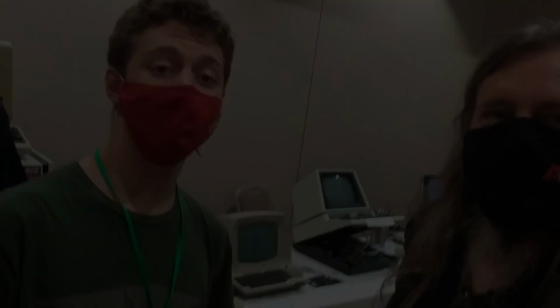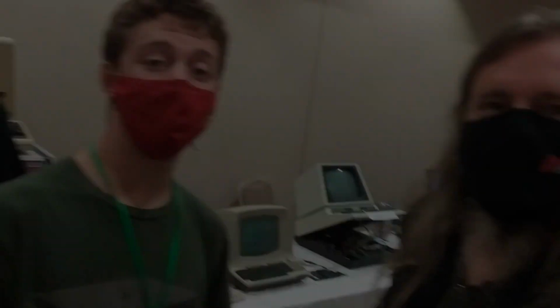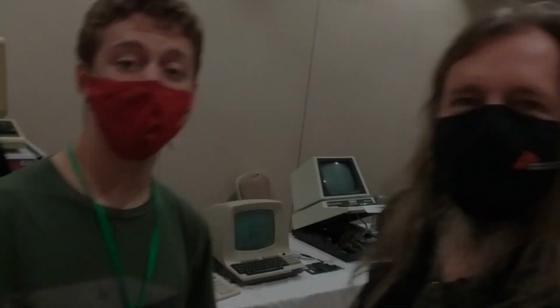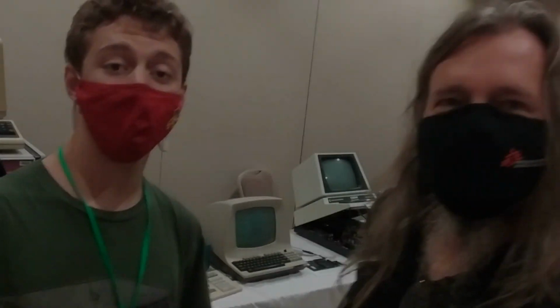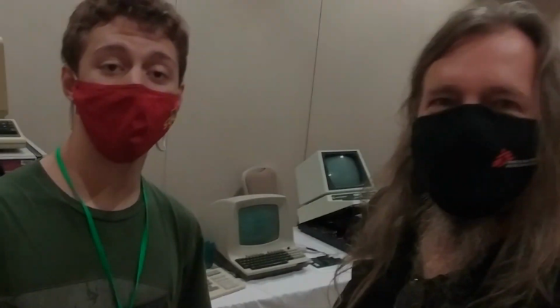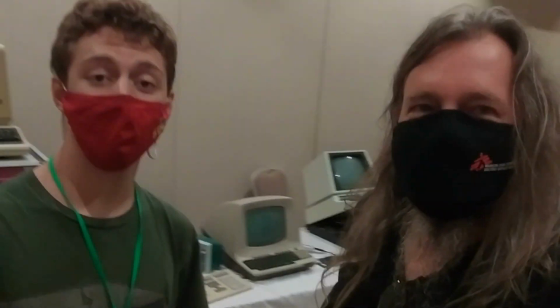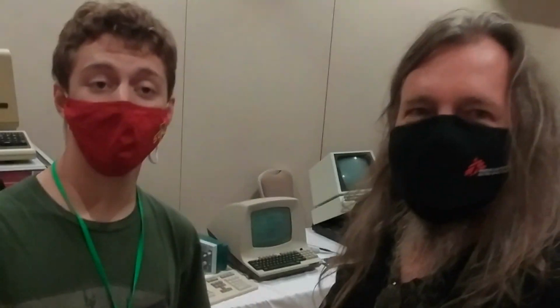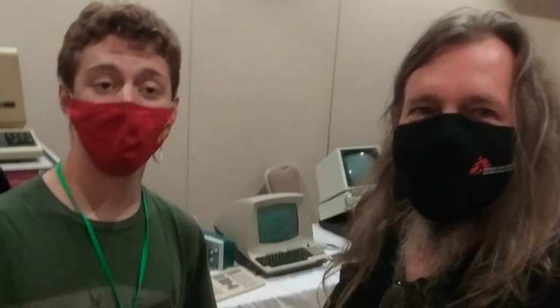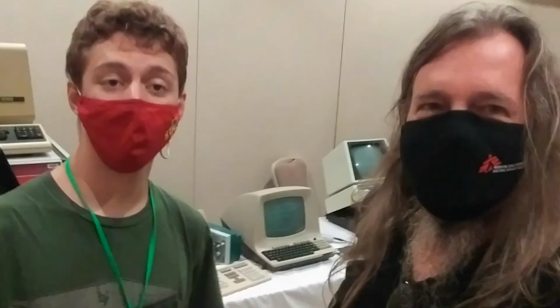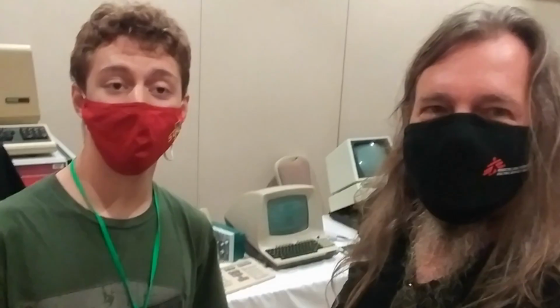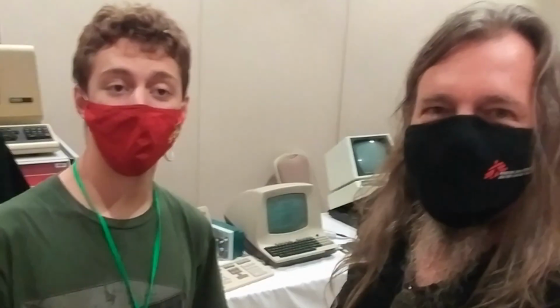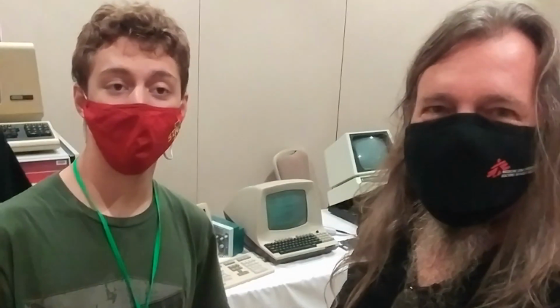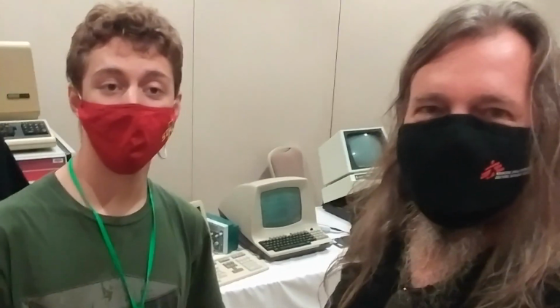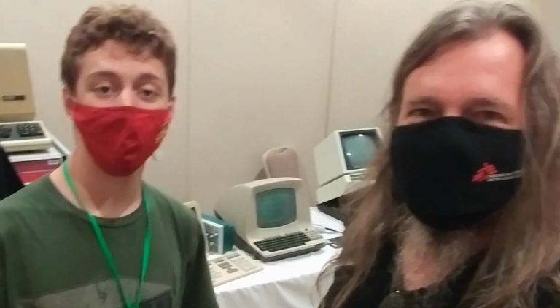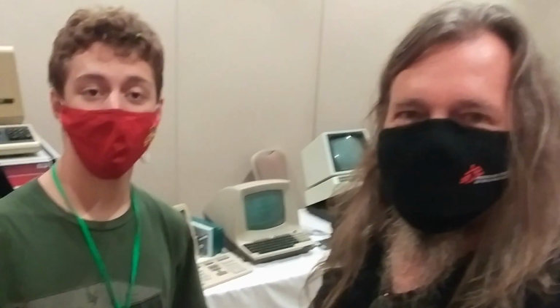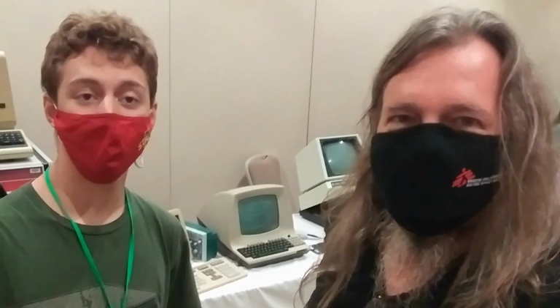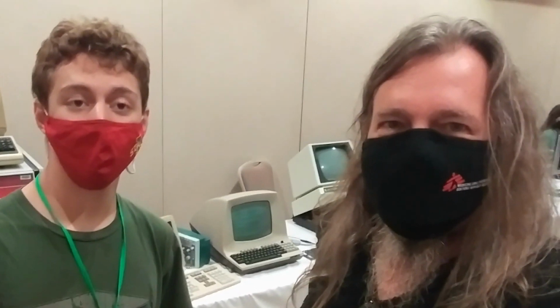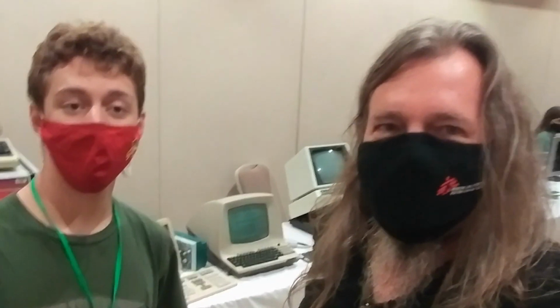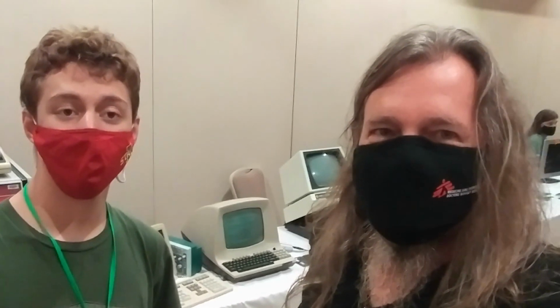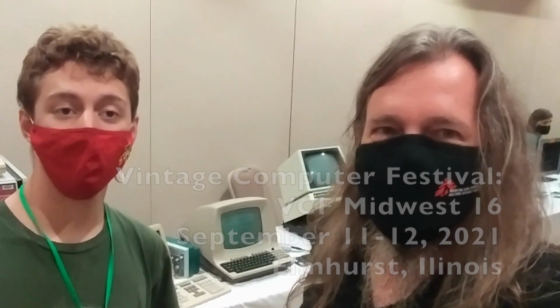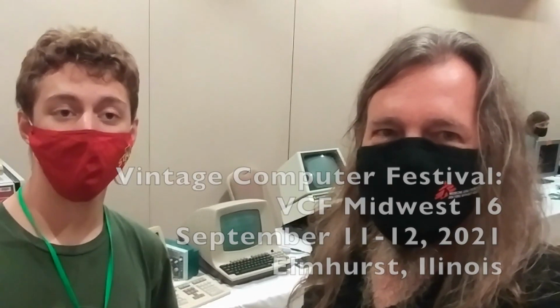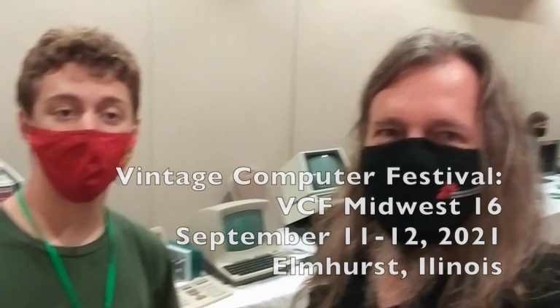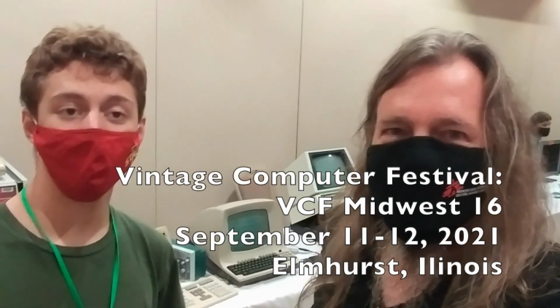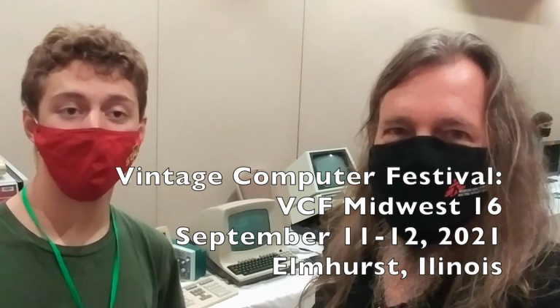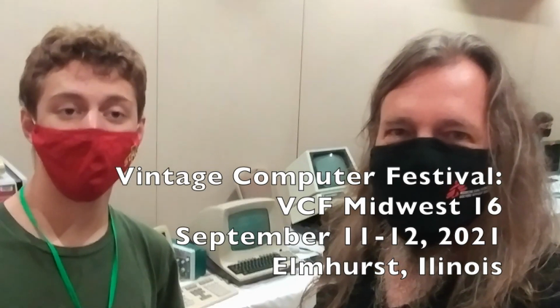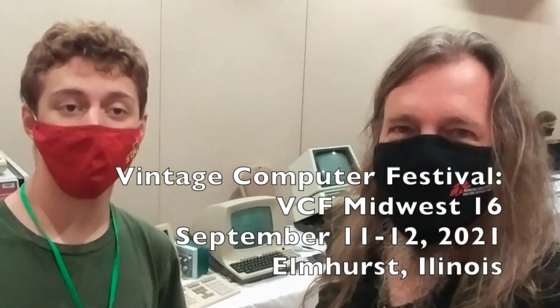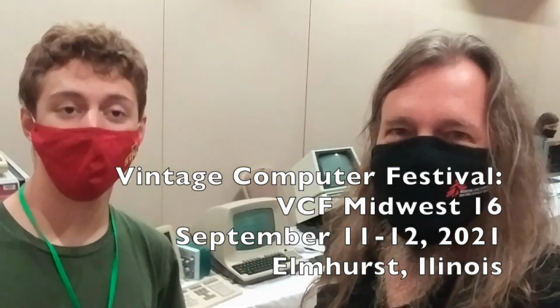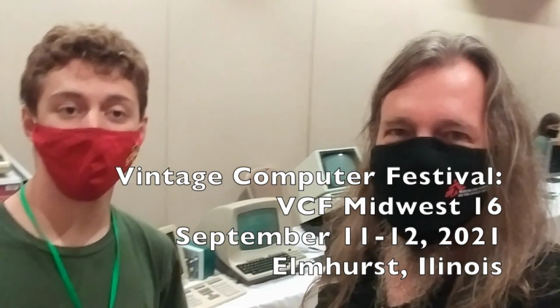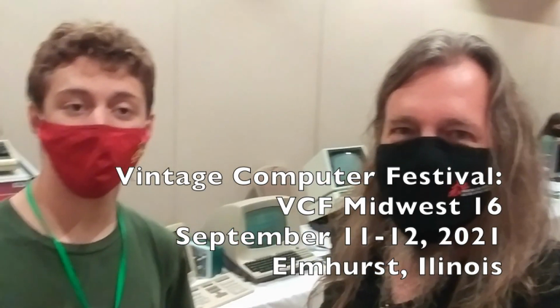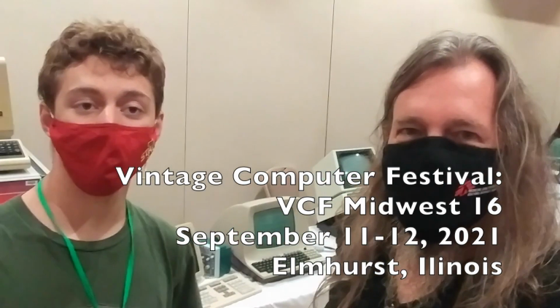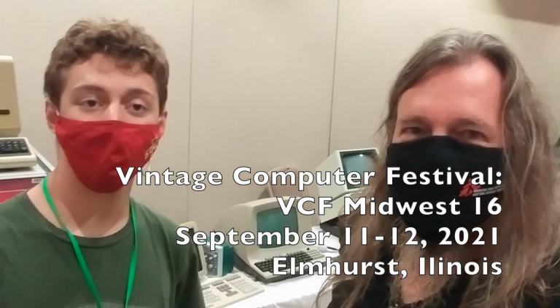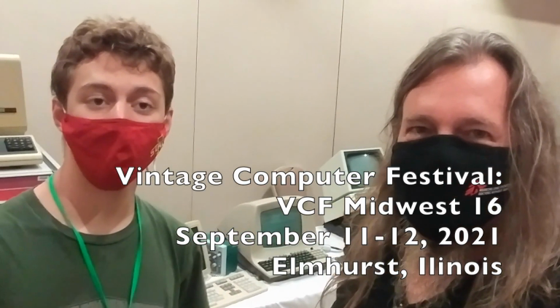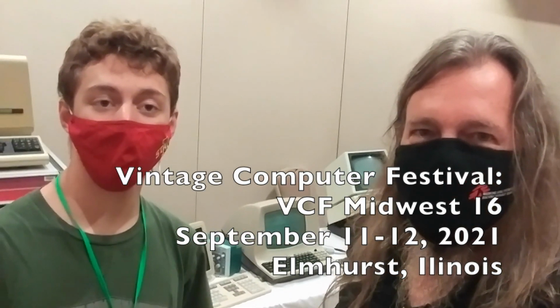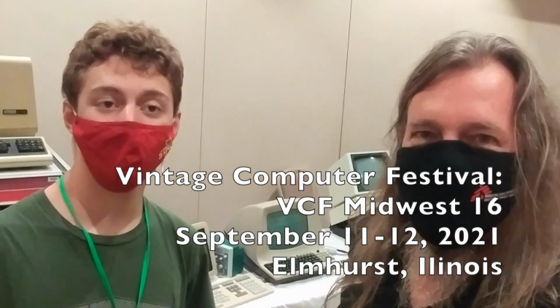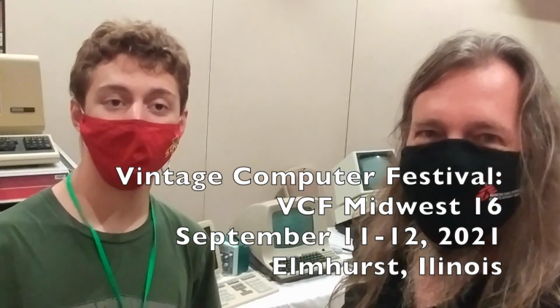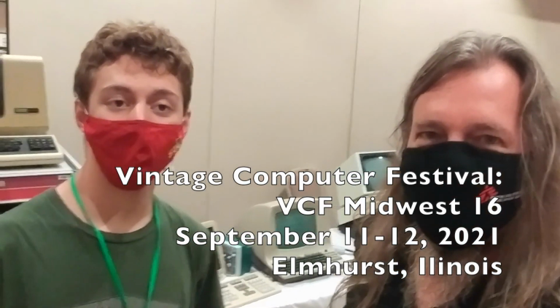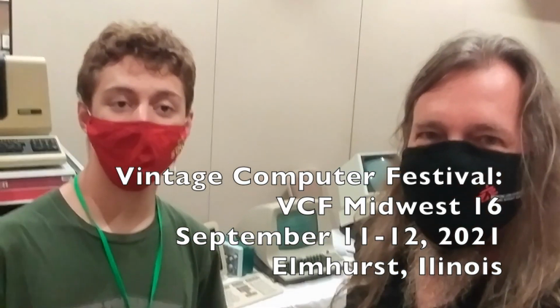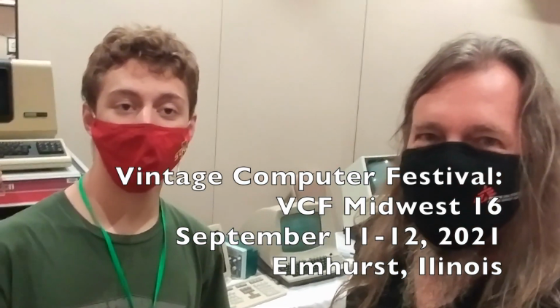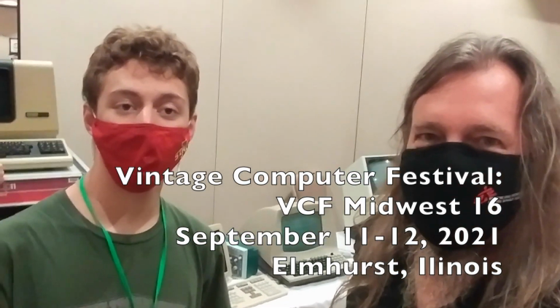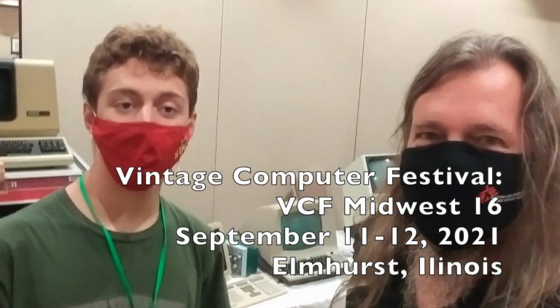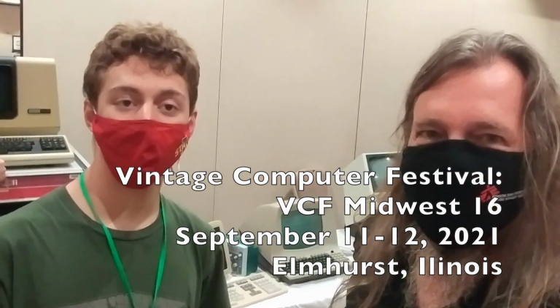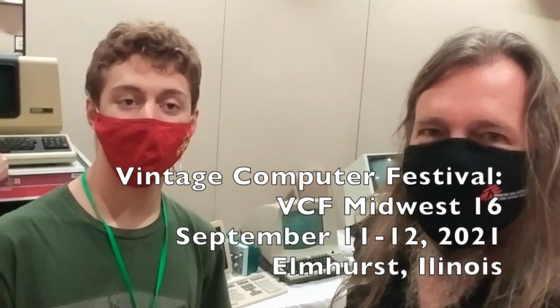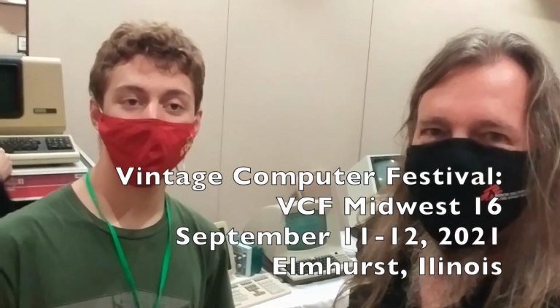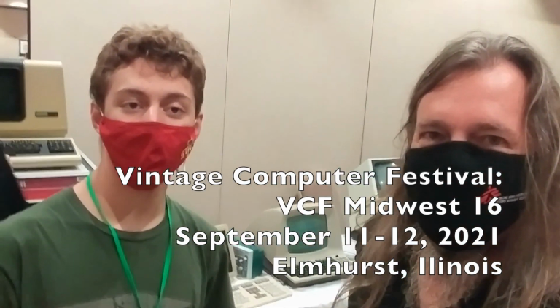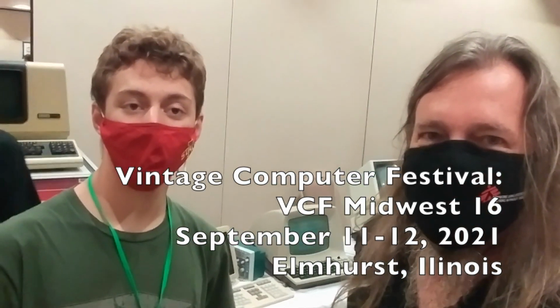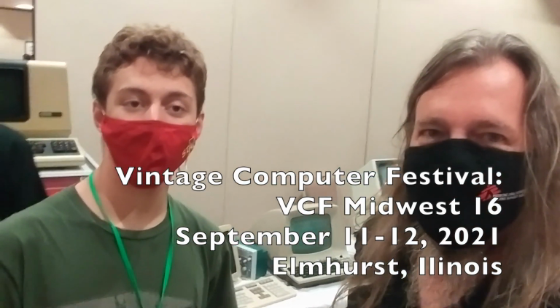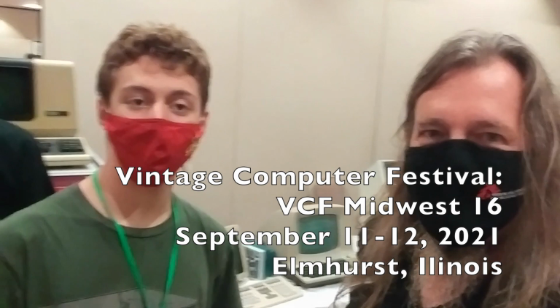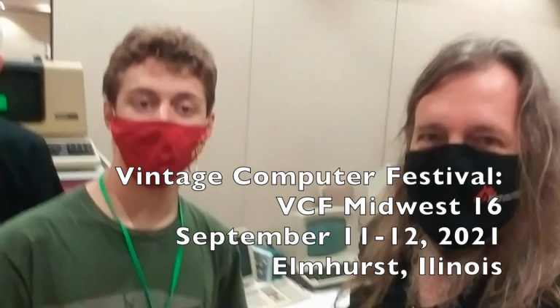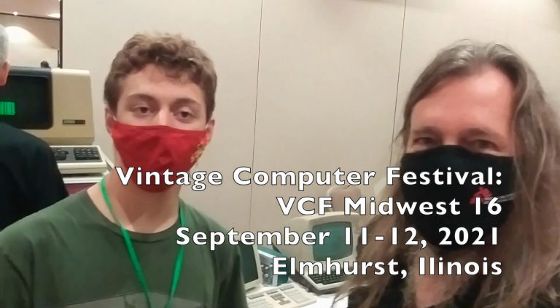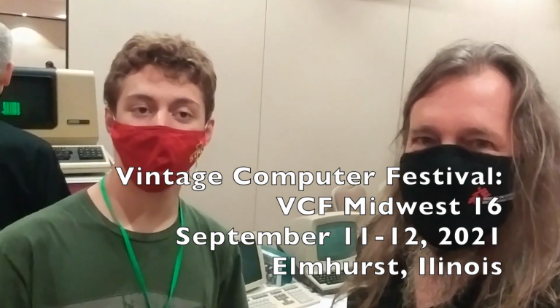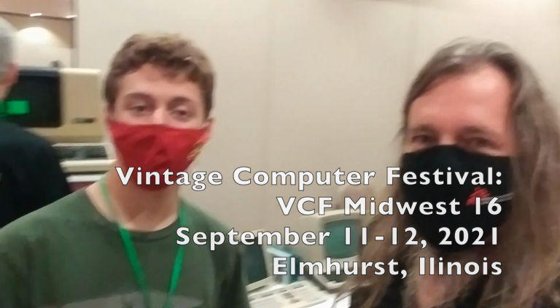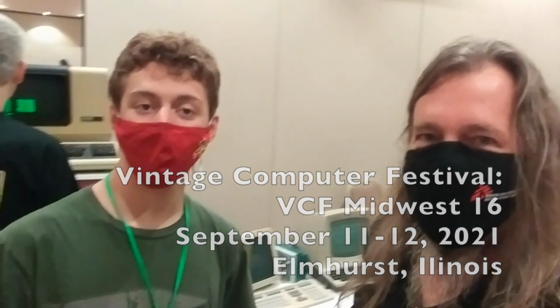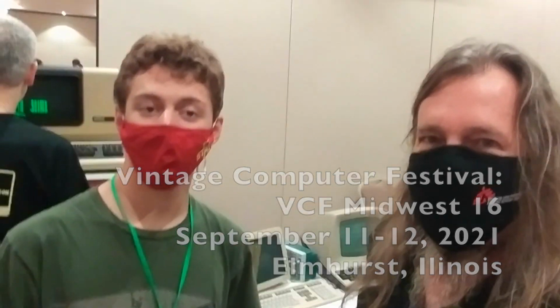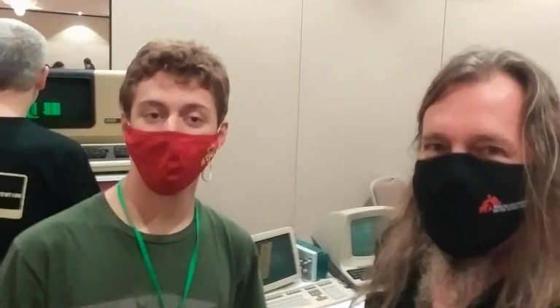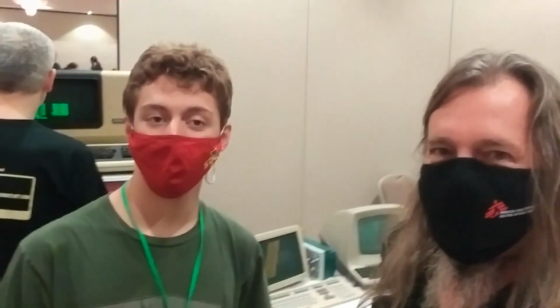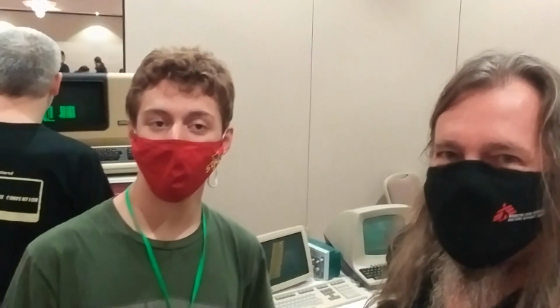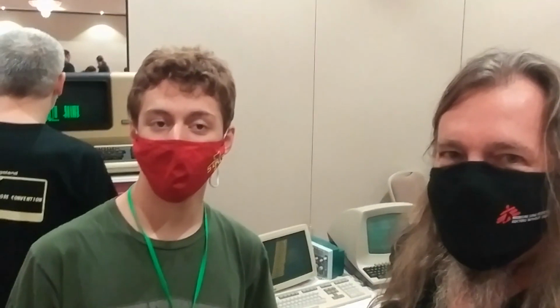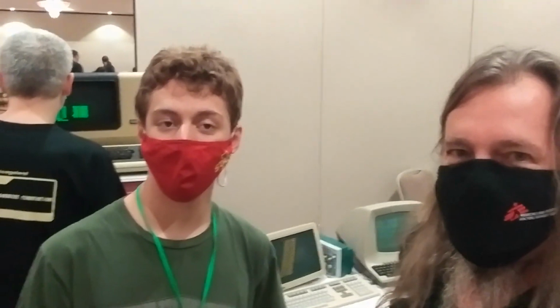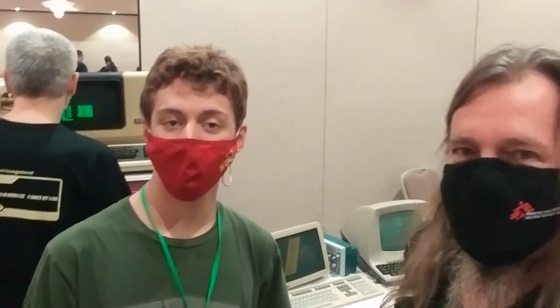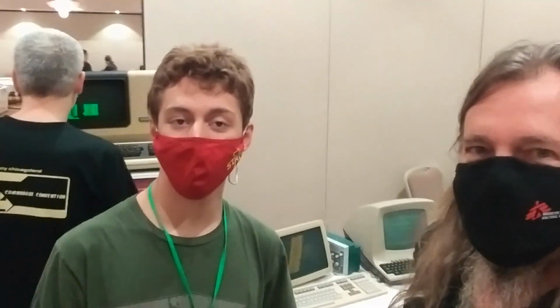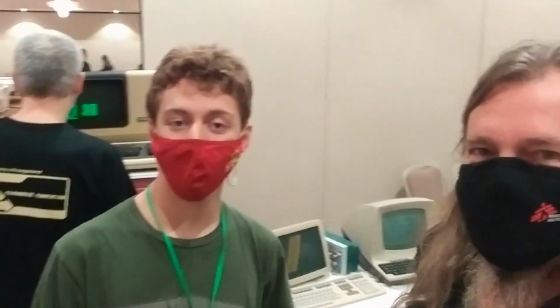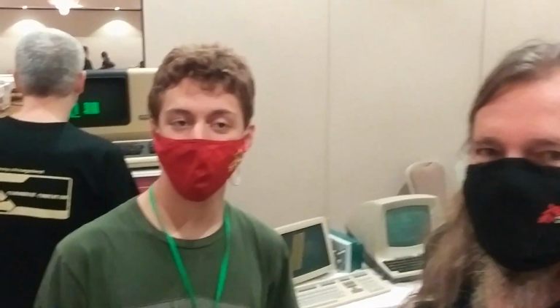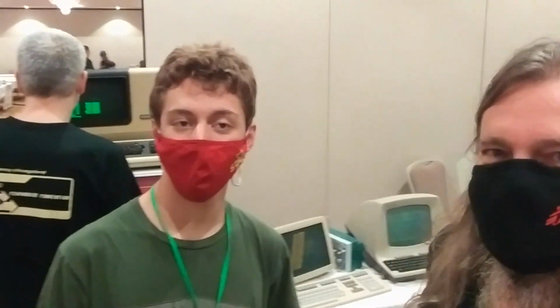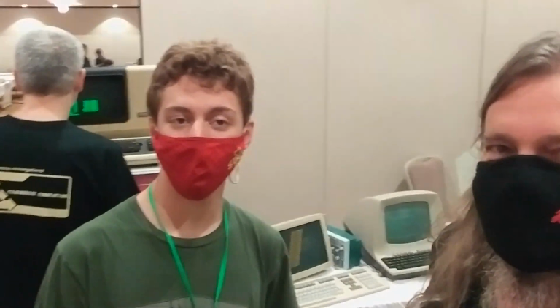Hi folks, I'm here at VCF Midwest showing you one of my picks for best of VCF Midwest. It's Gavin and his PDP-11 system.